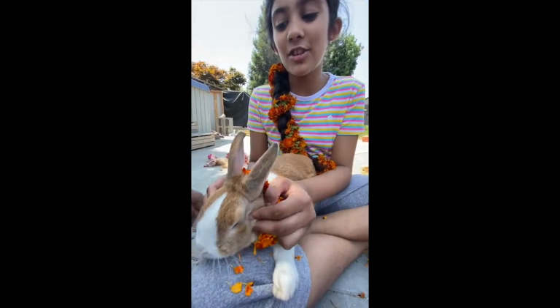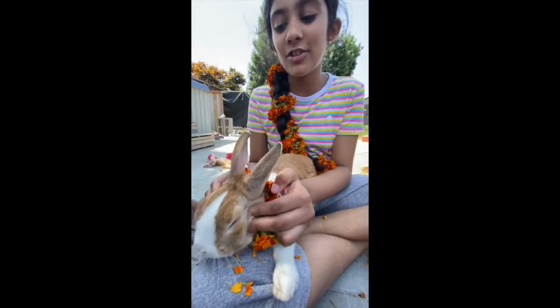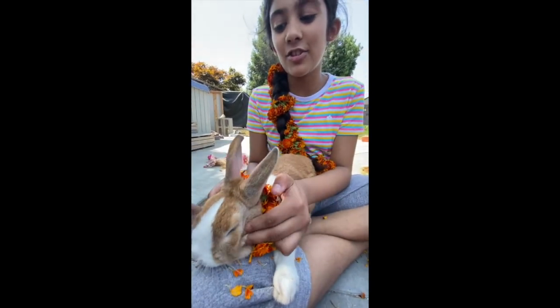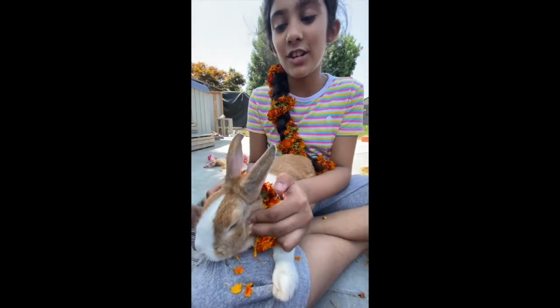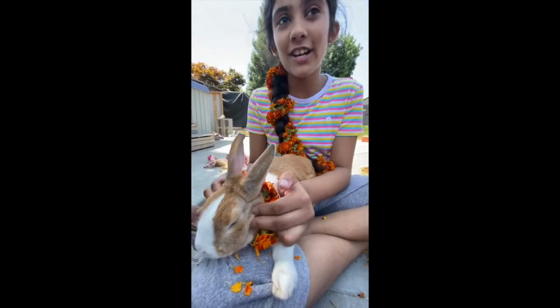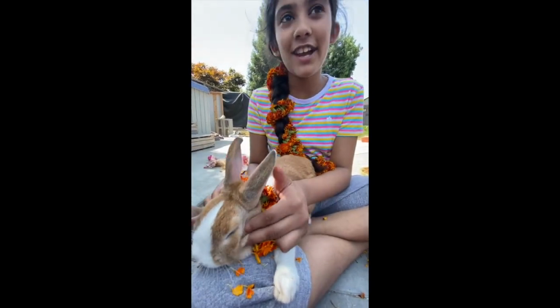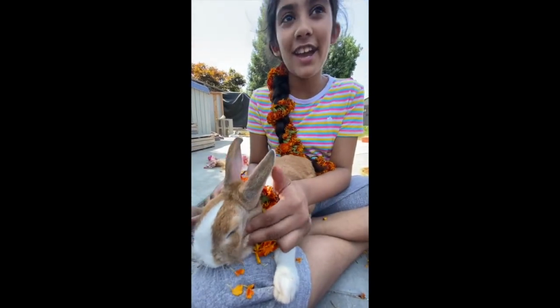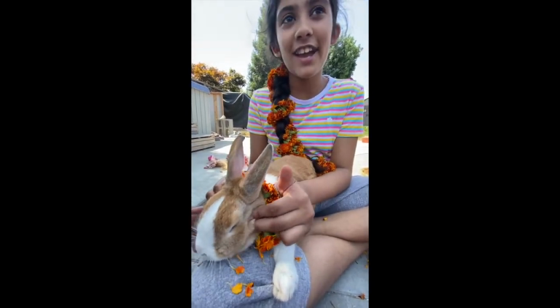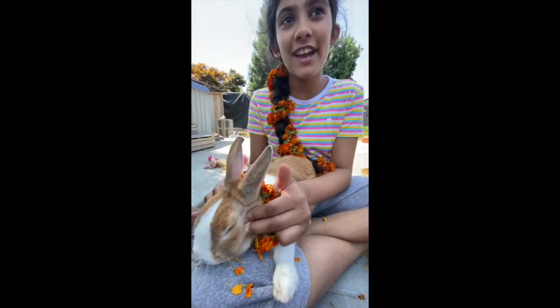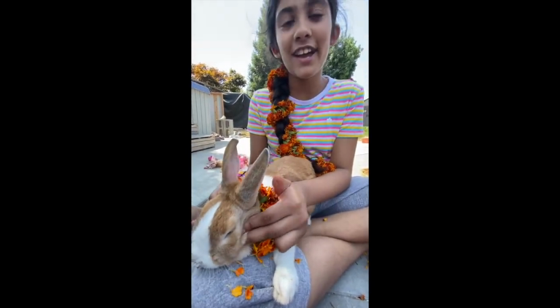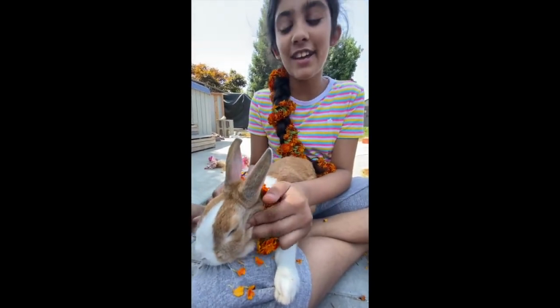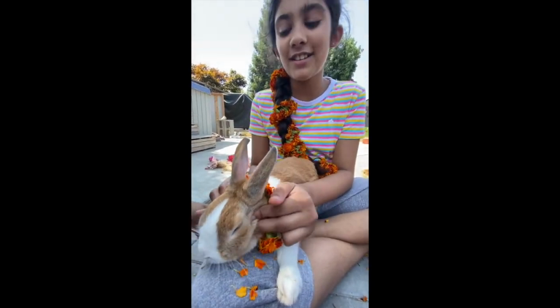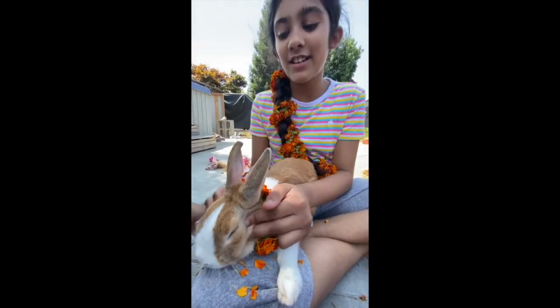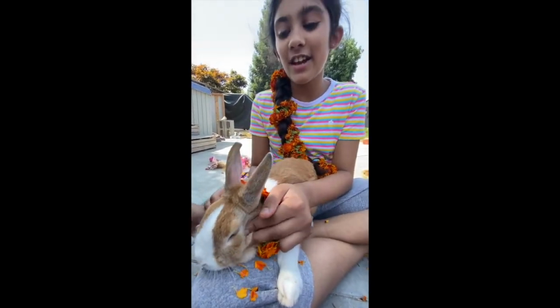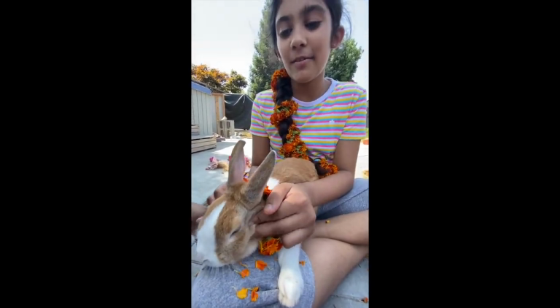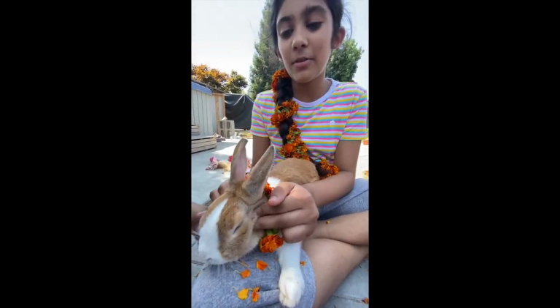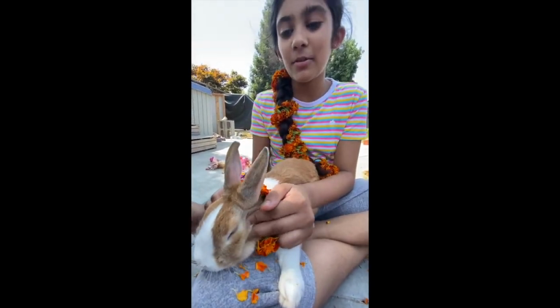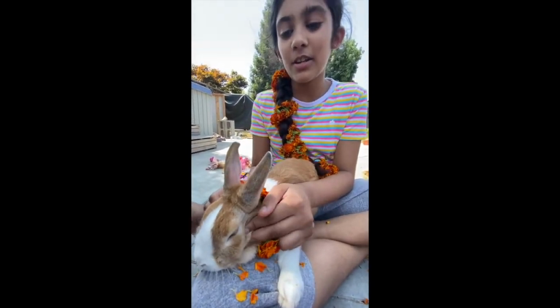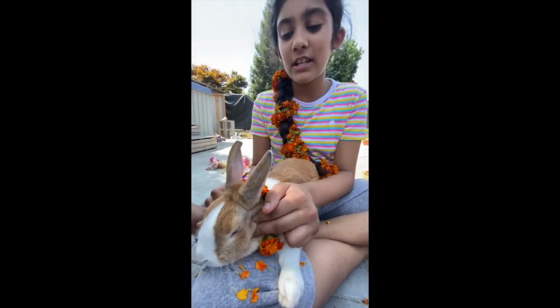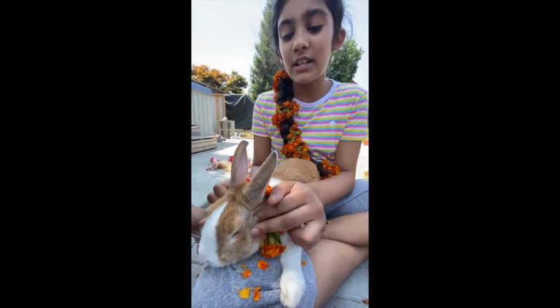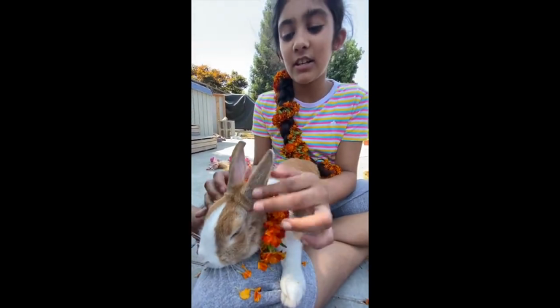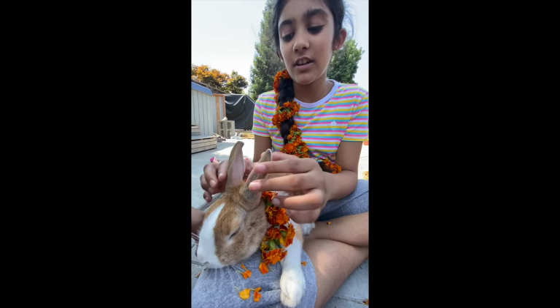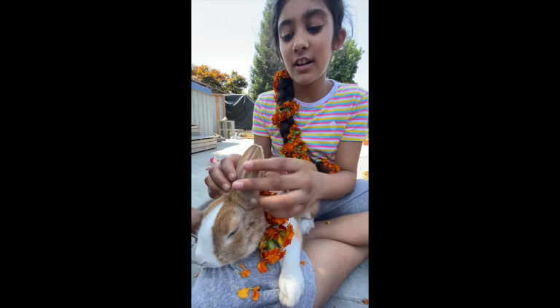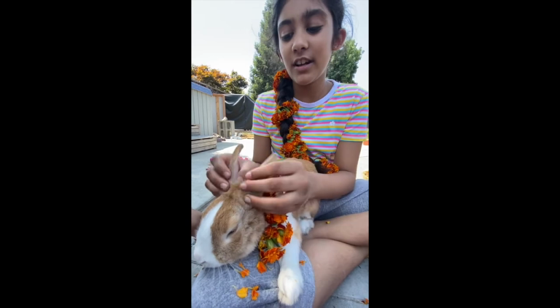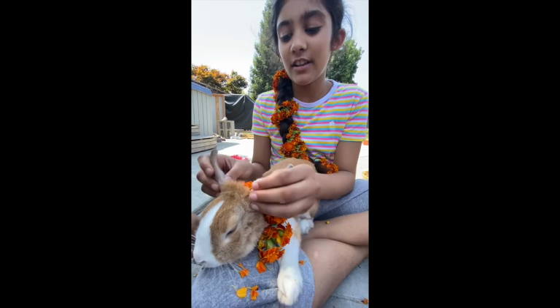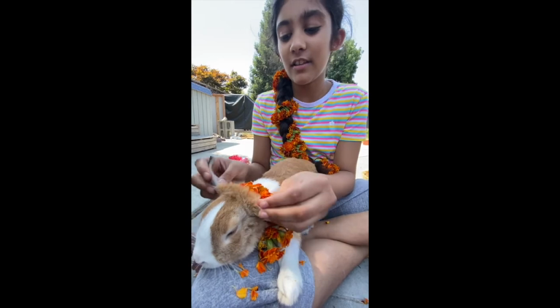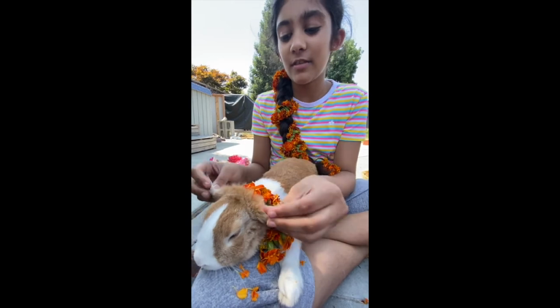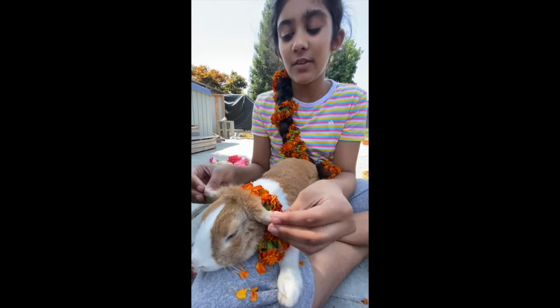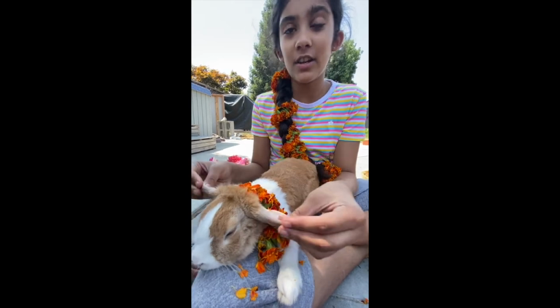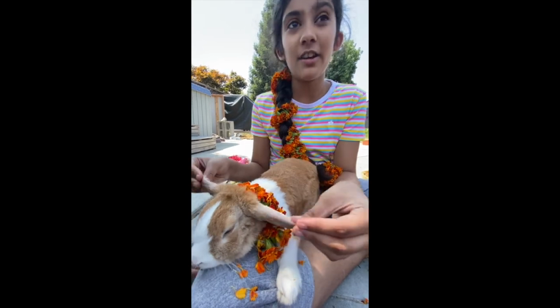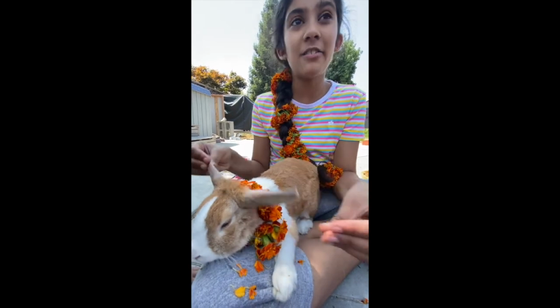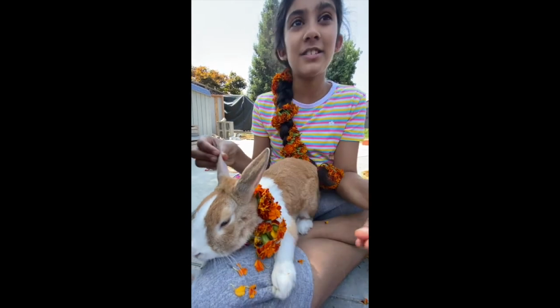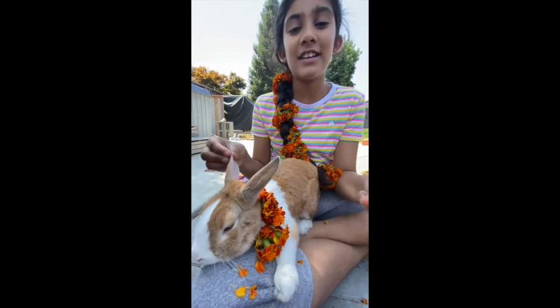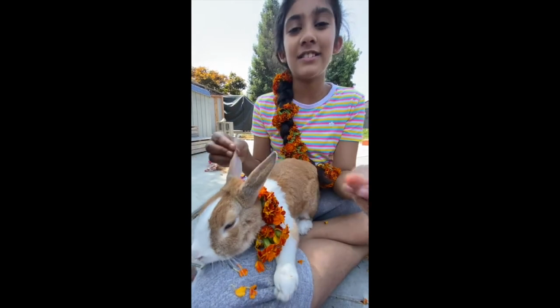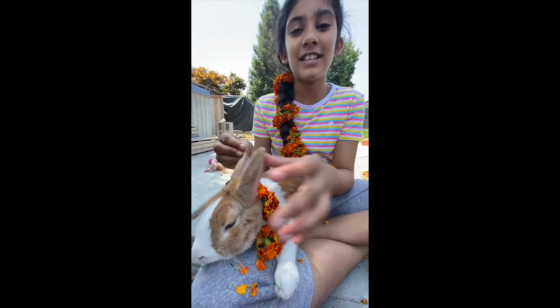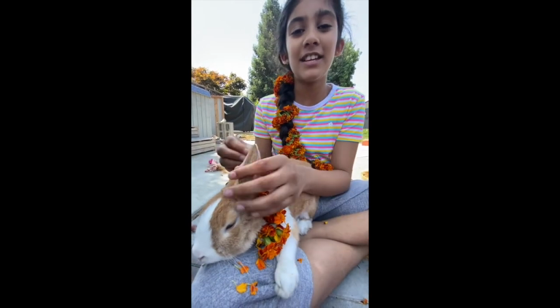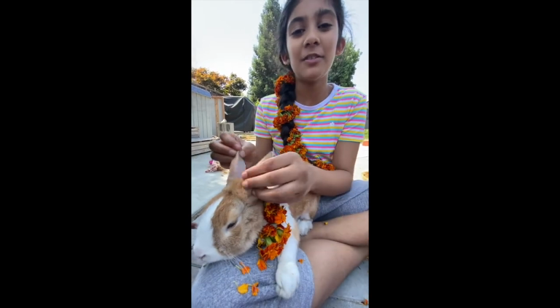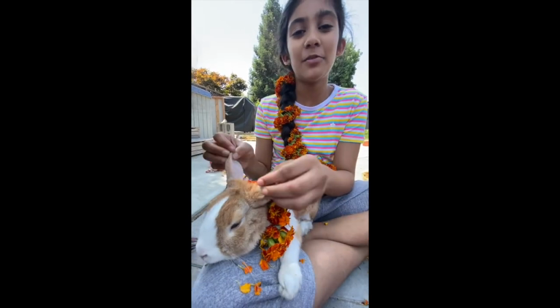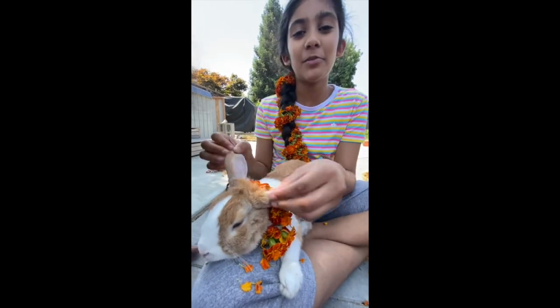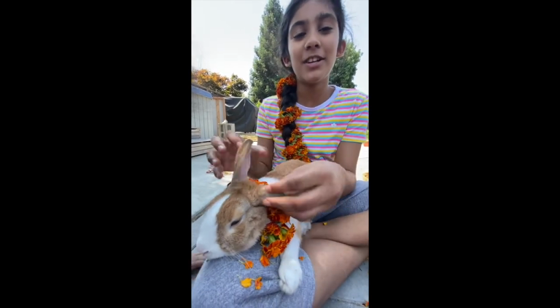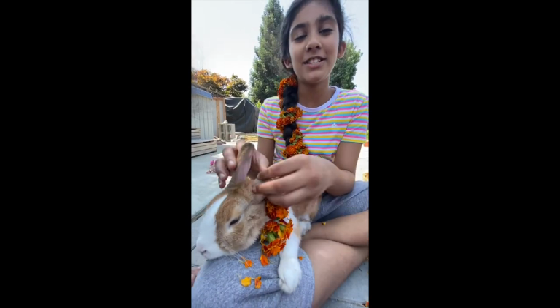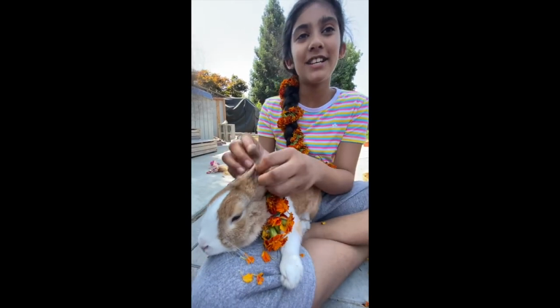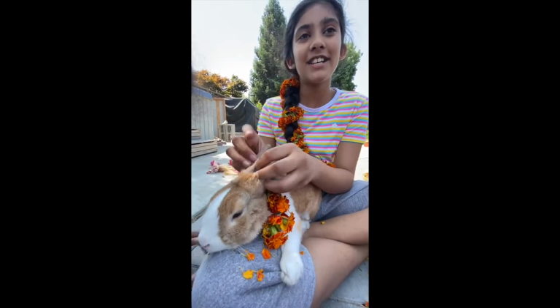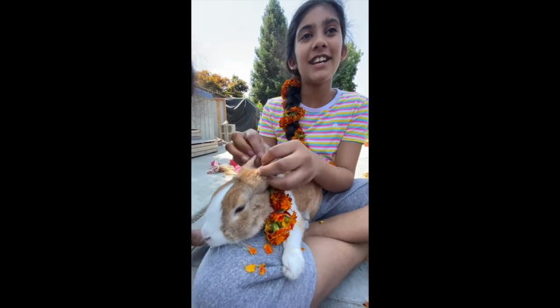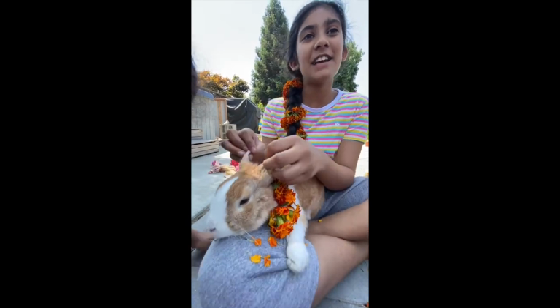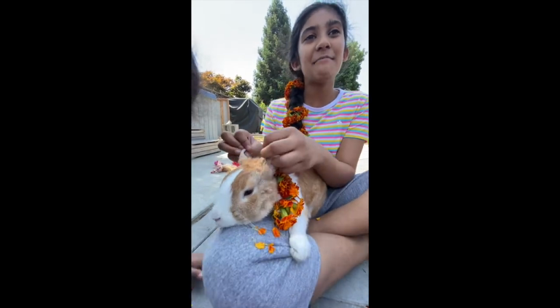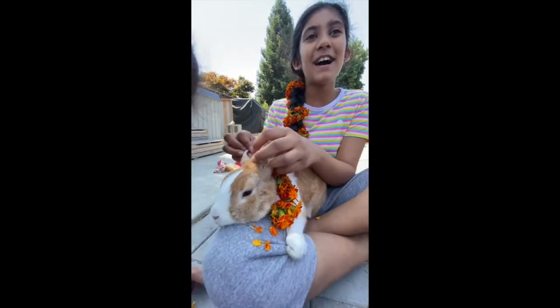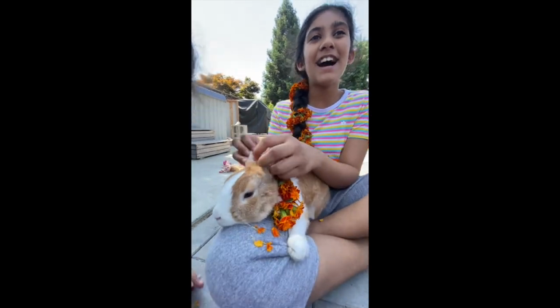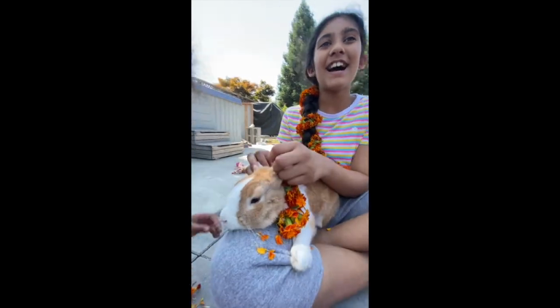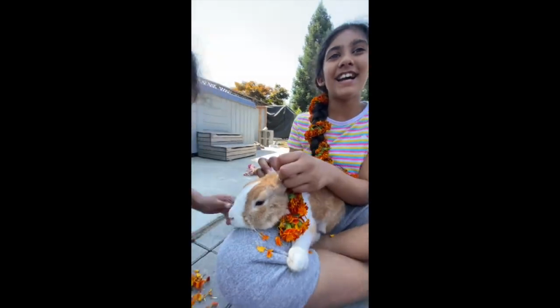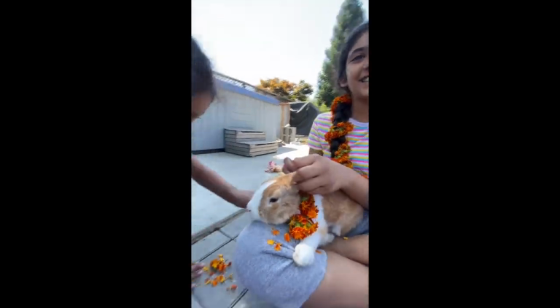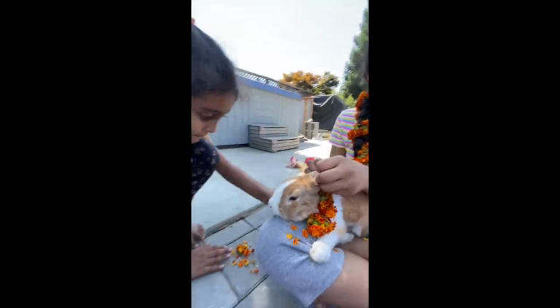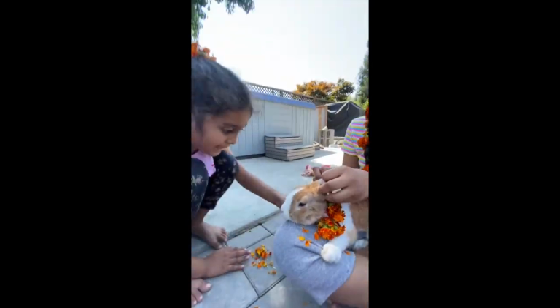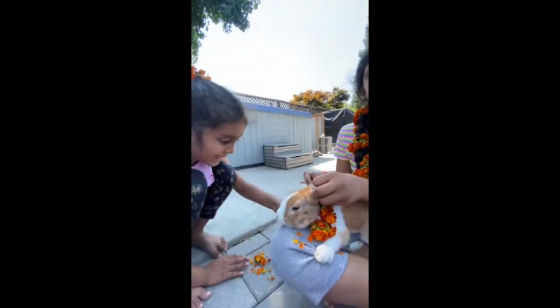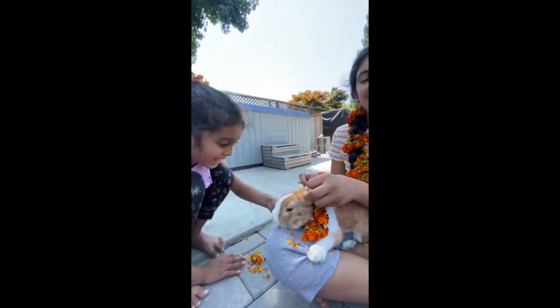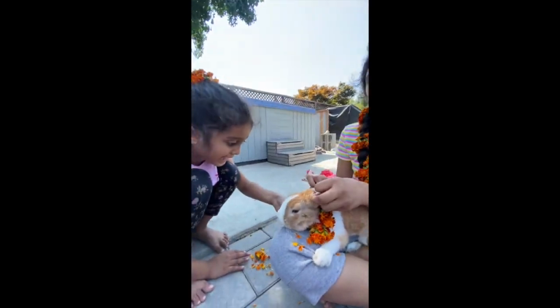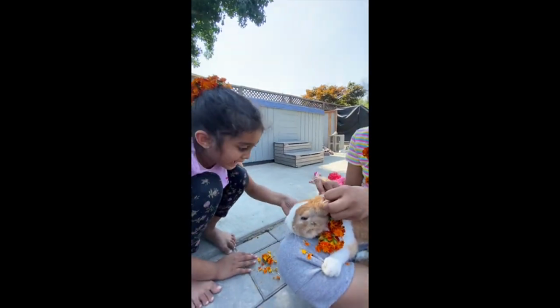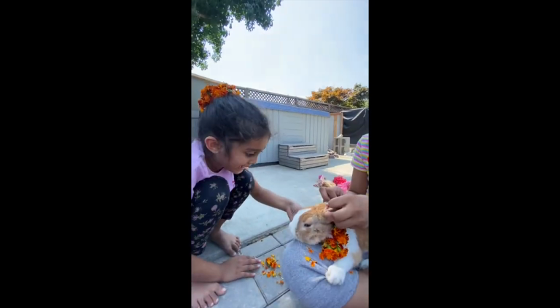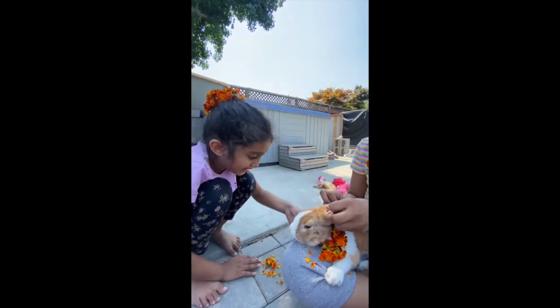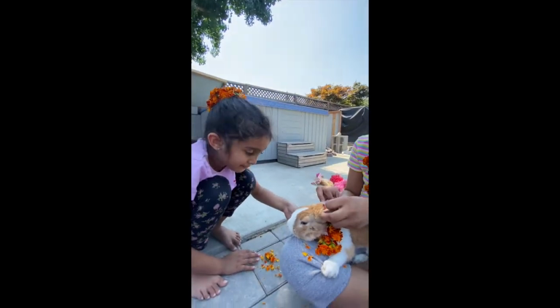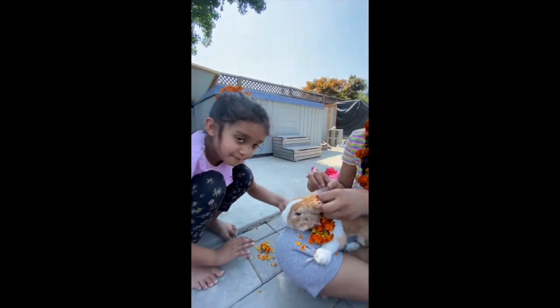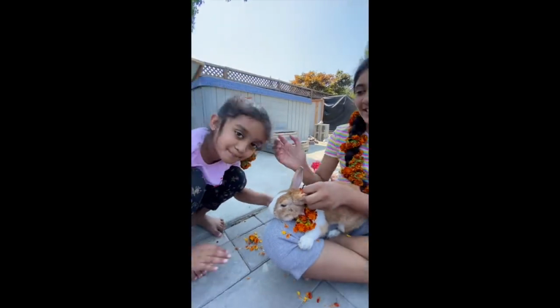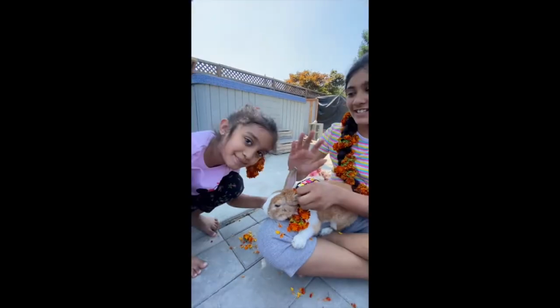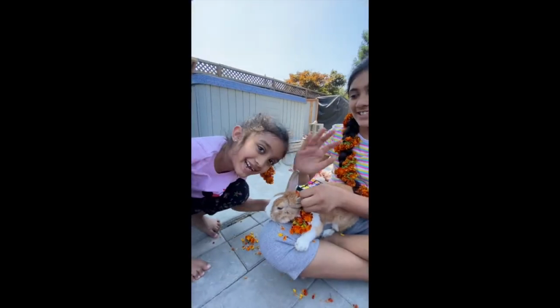Anyways, this is Ginger, and everyone here in this video says thank you for watching! Bye bye!